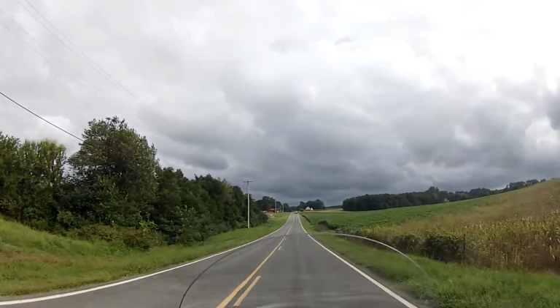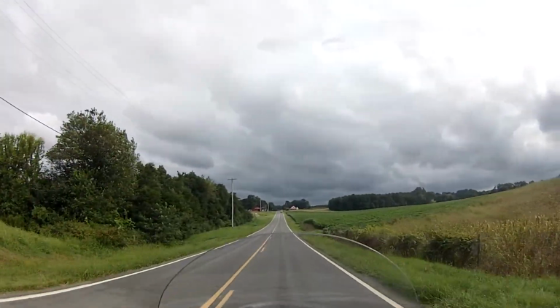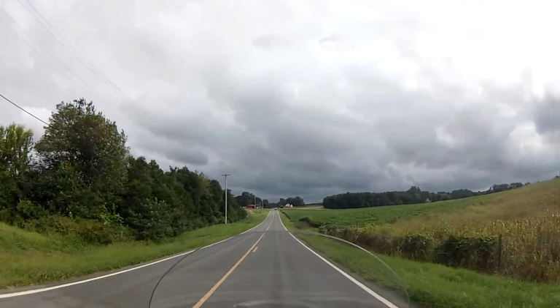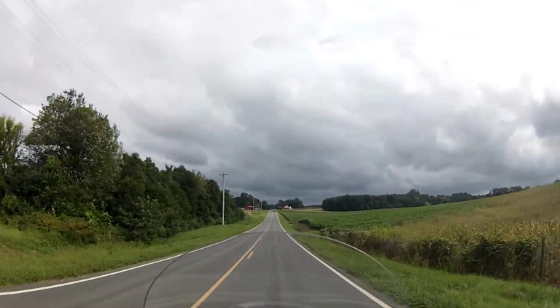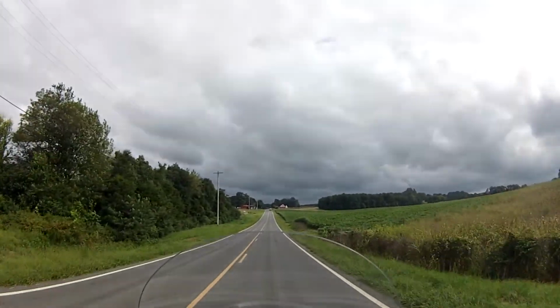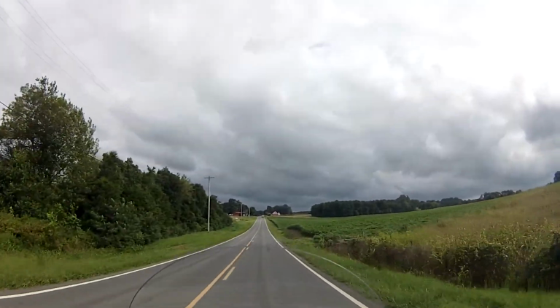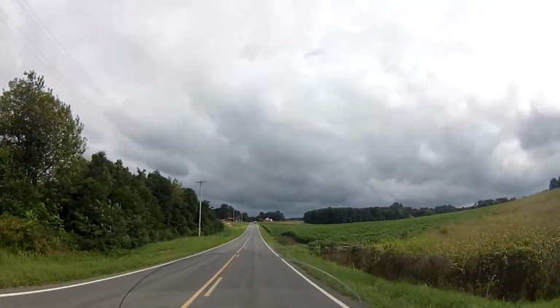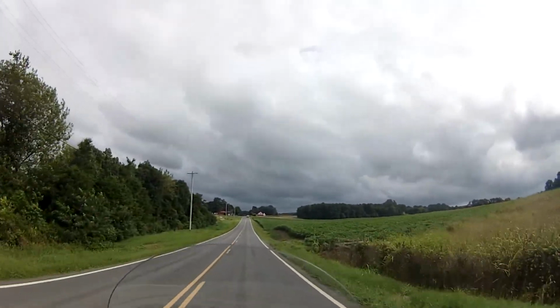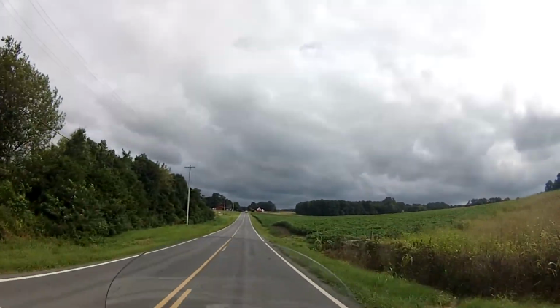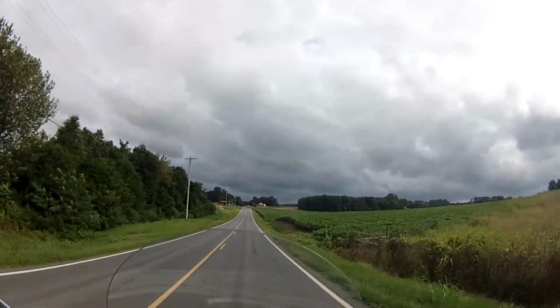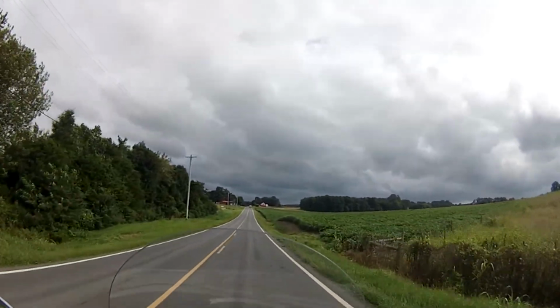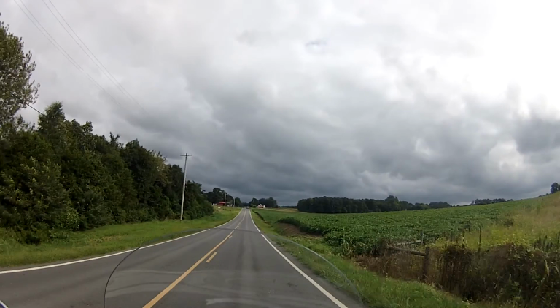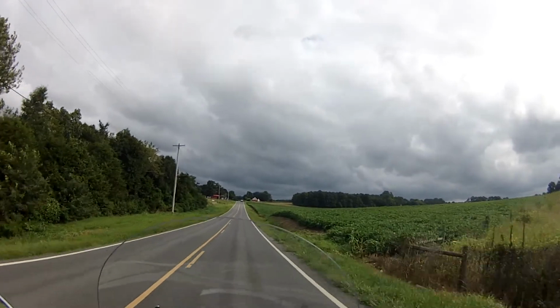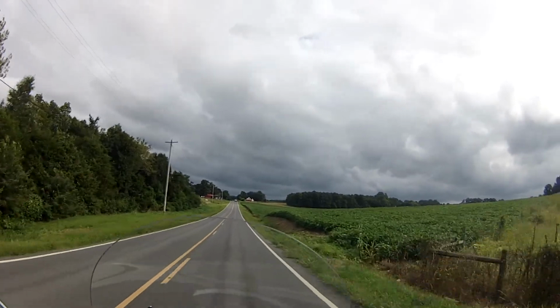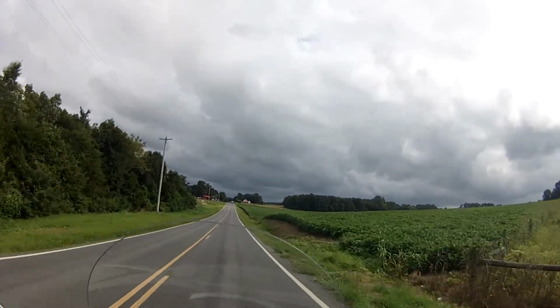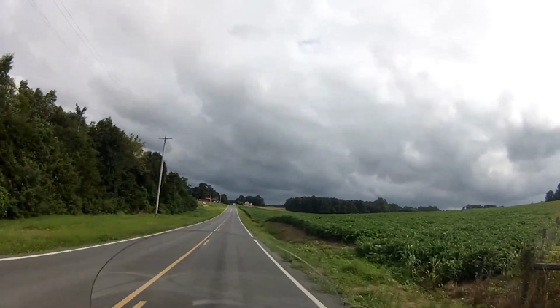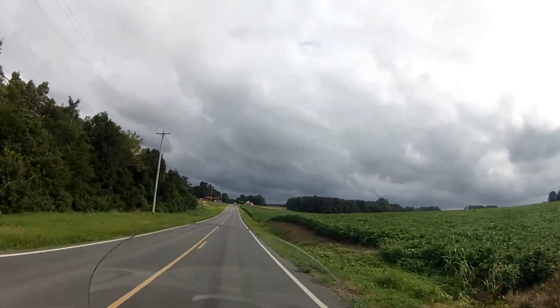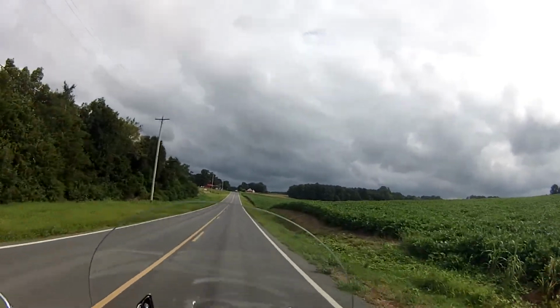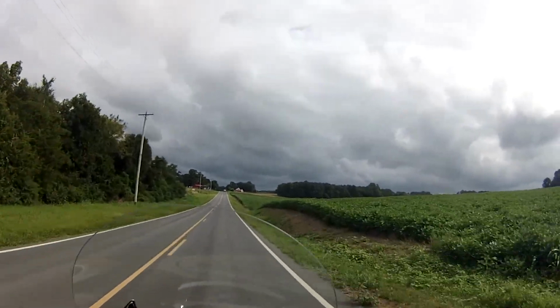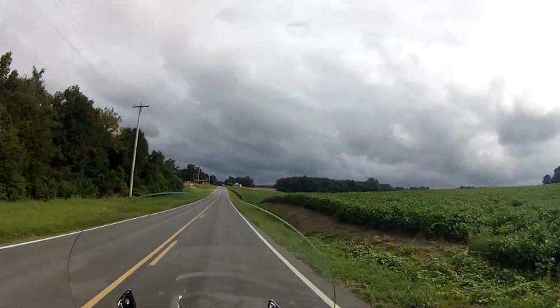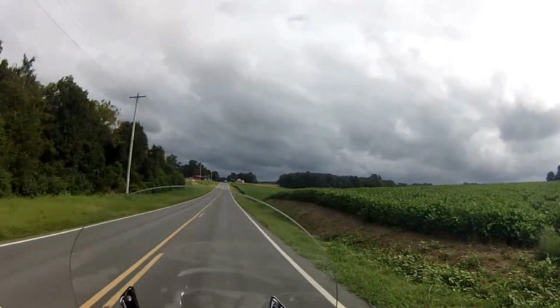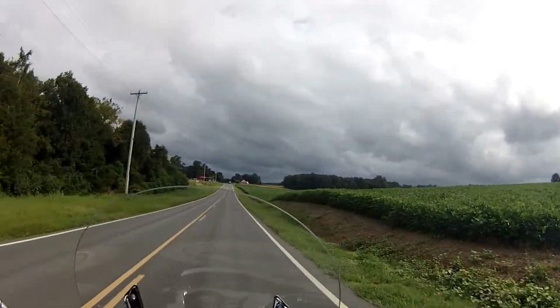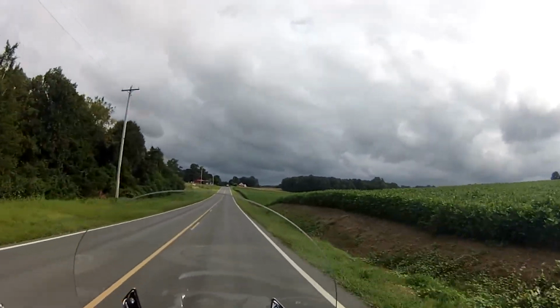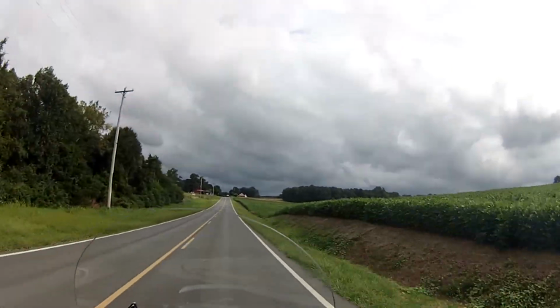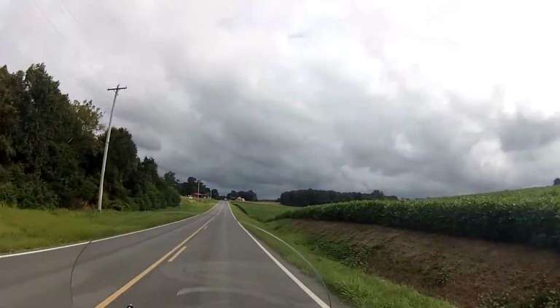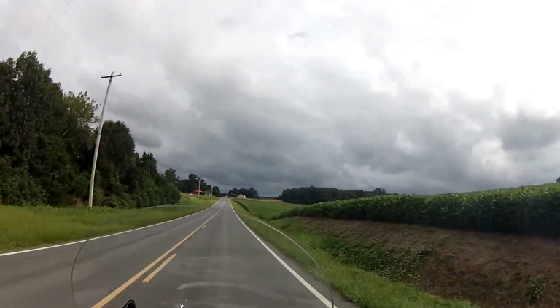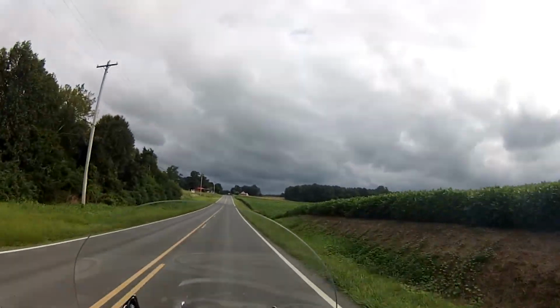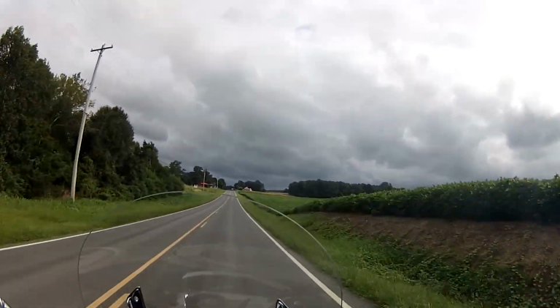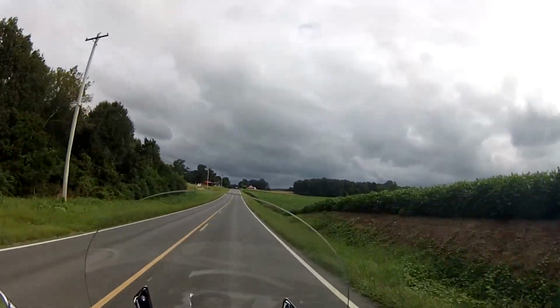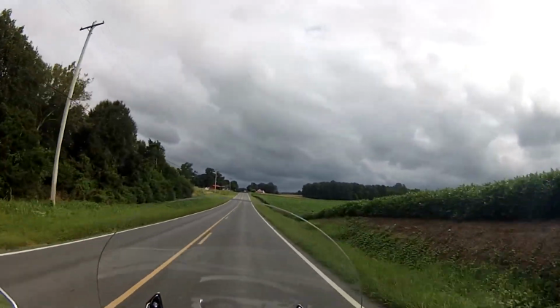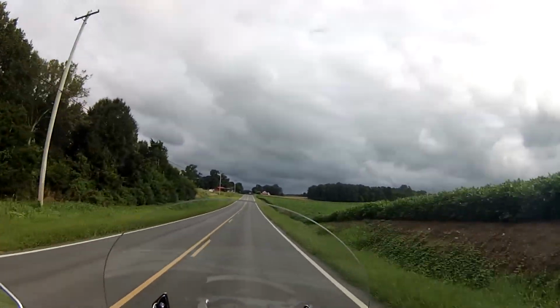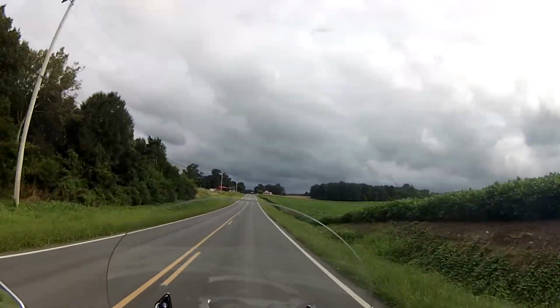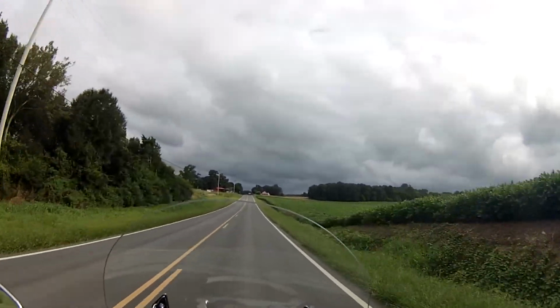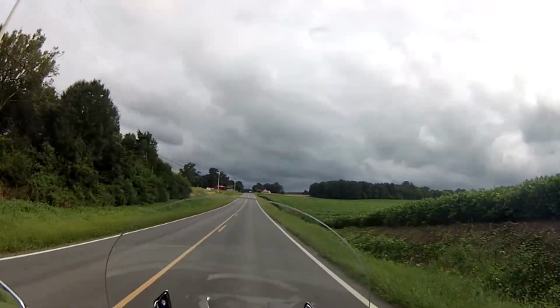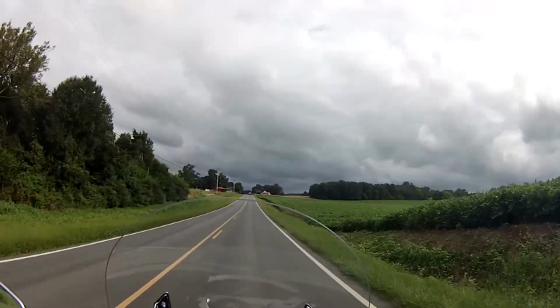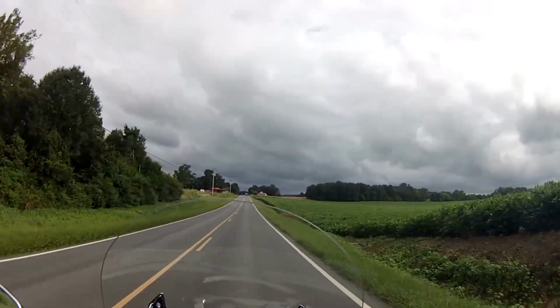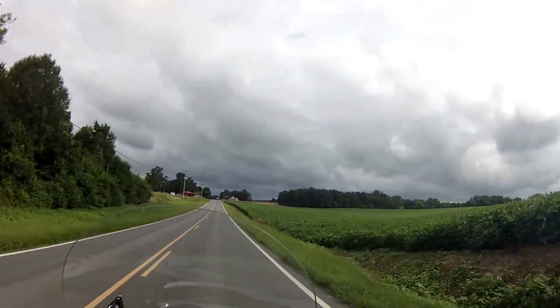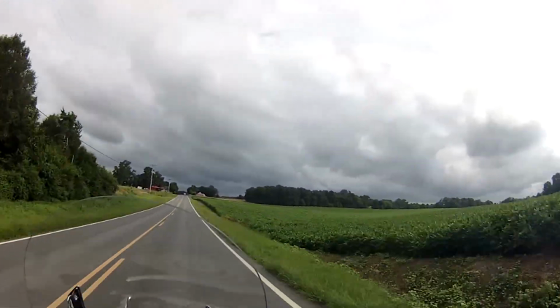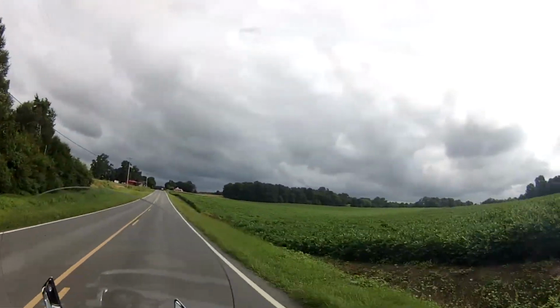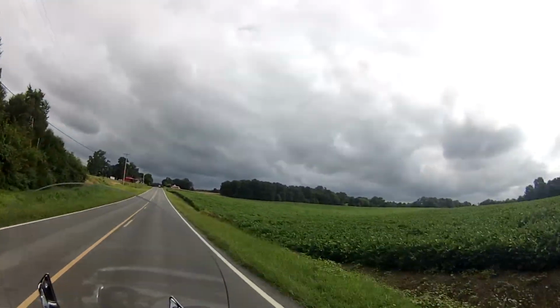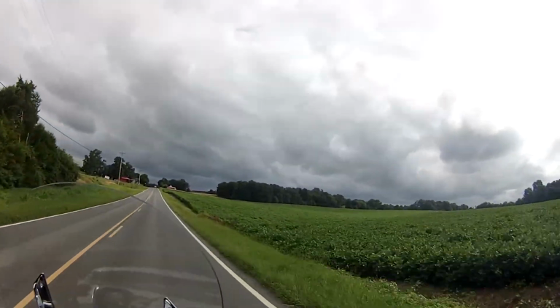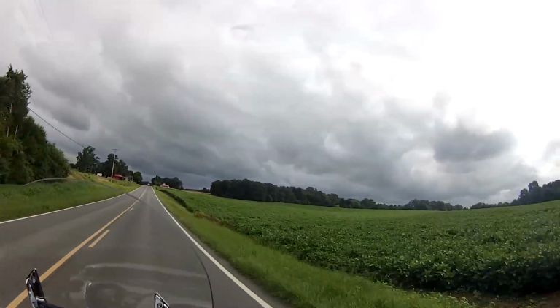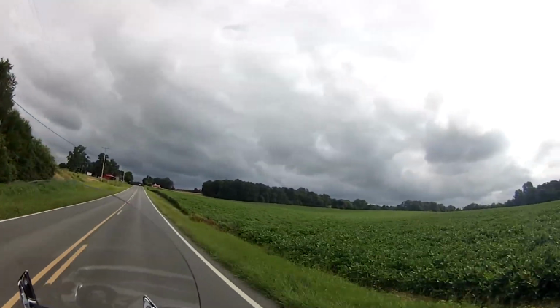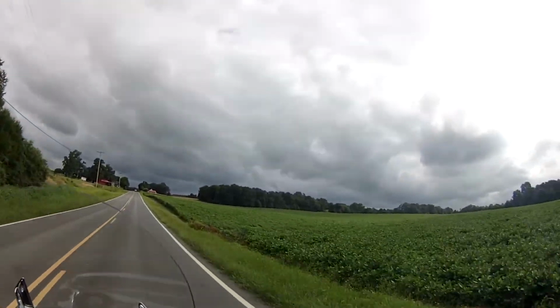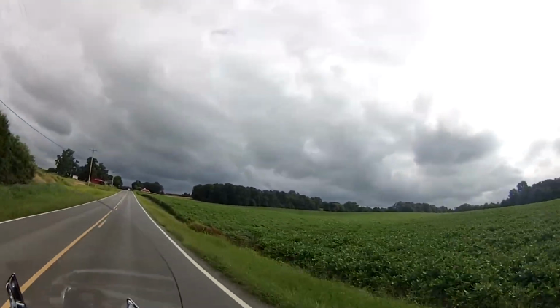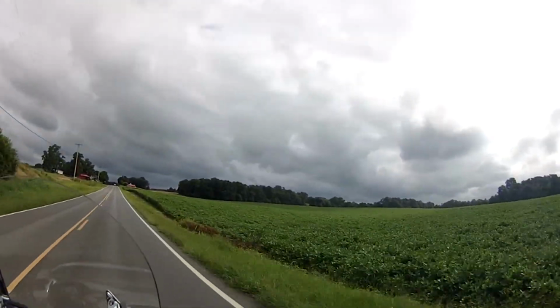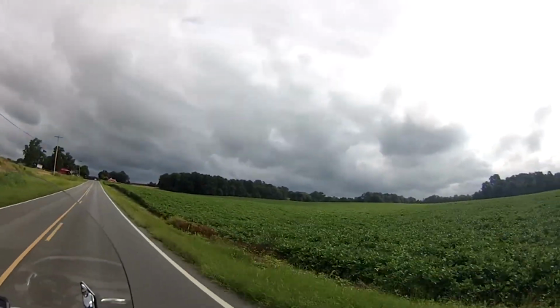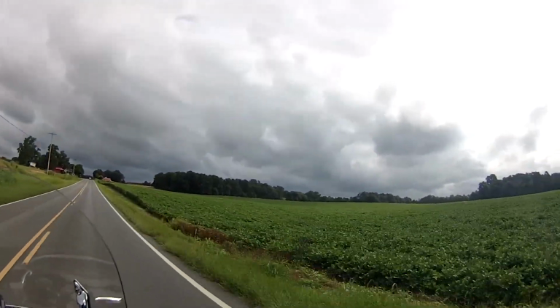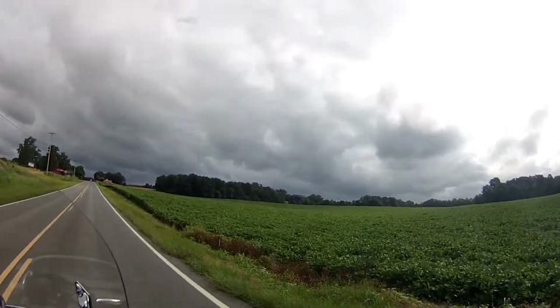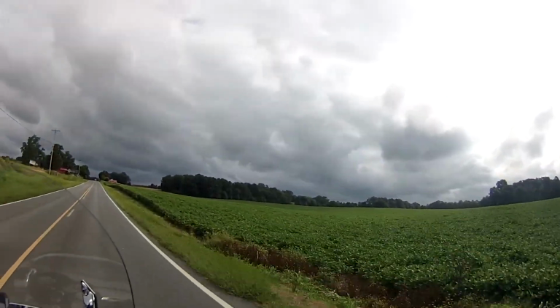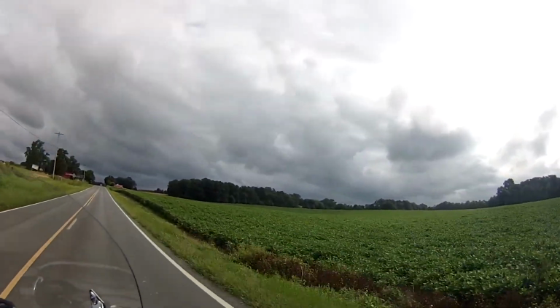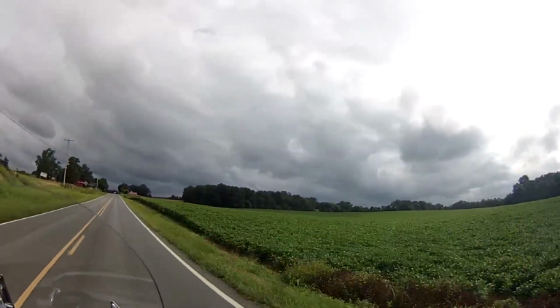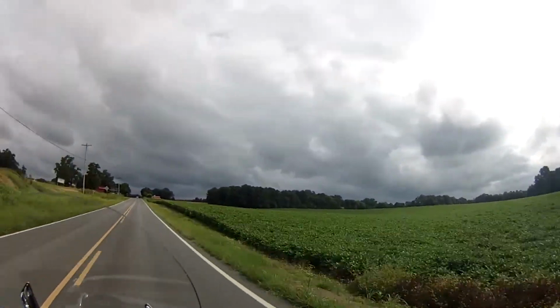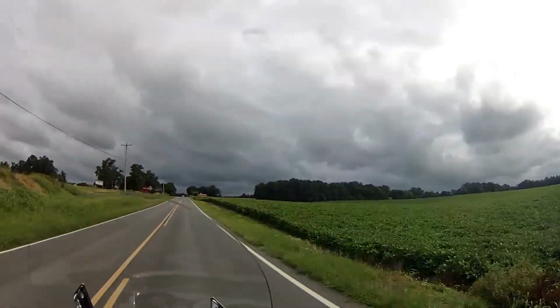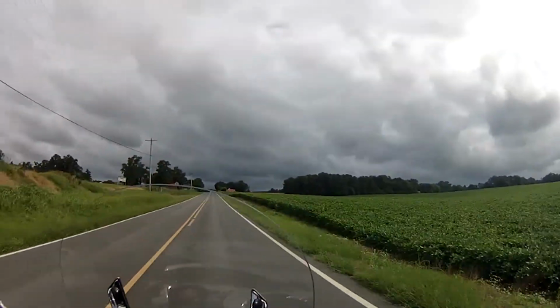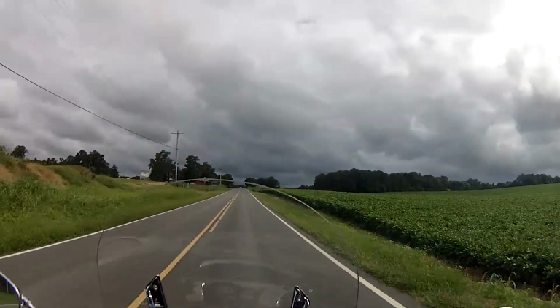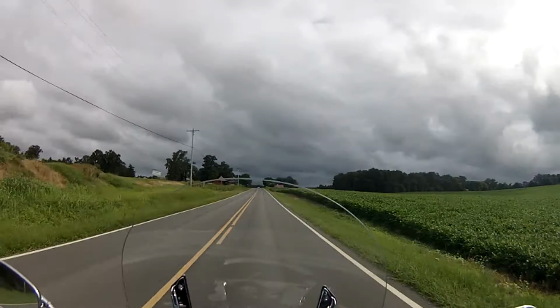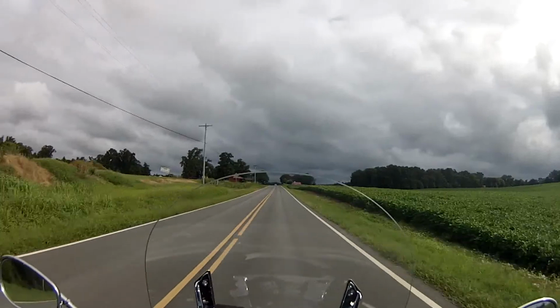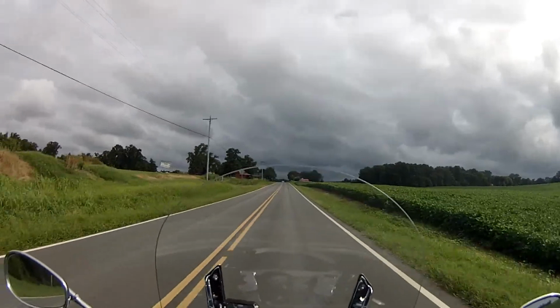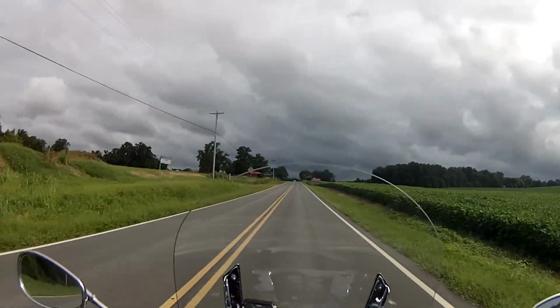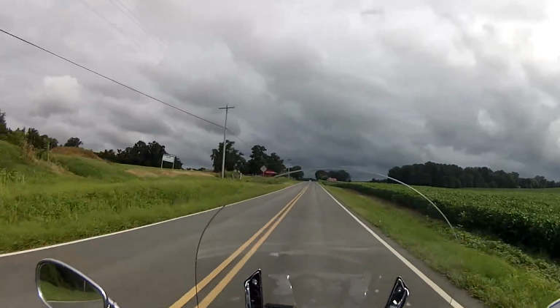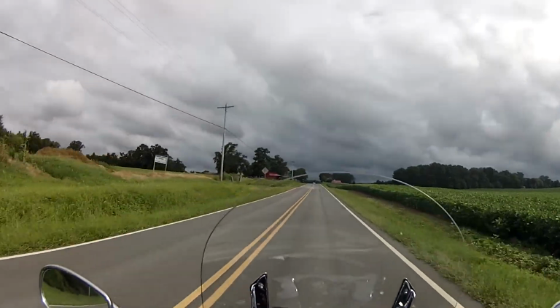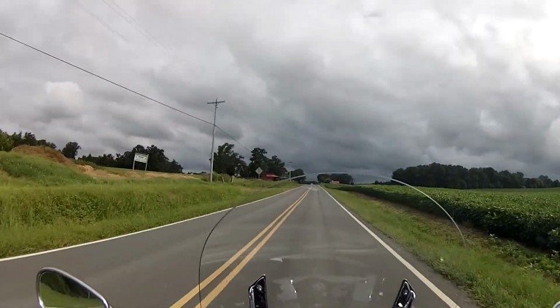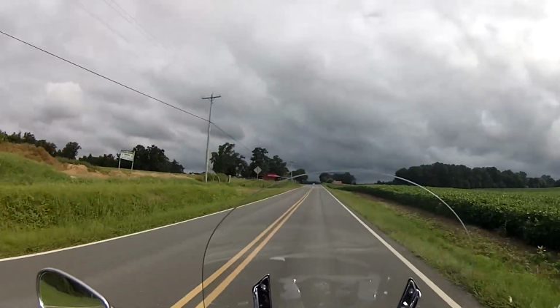Yeah, these clouds are getting darker. I think I see some rain off in the distance, but I'm not going far from home so I should be able to make it okay.